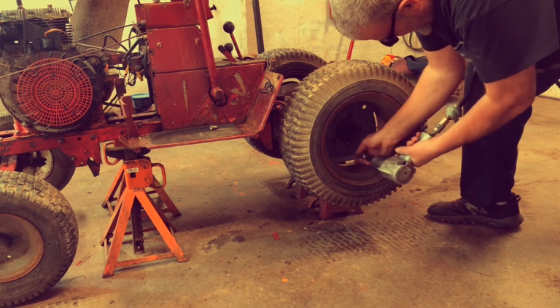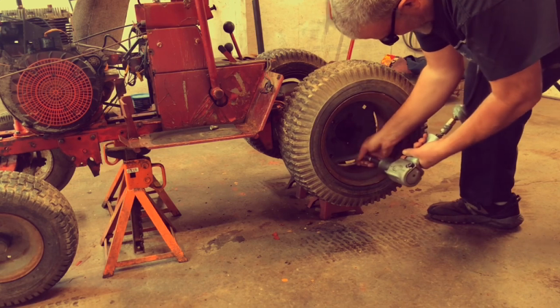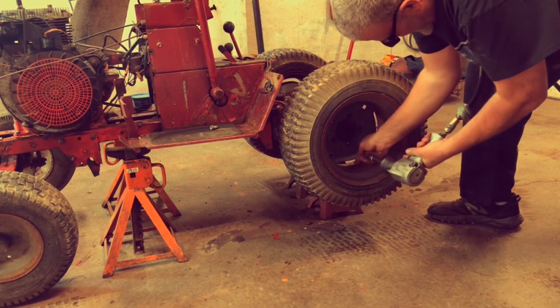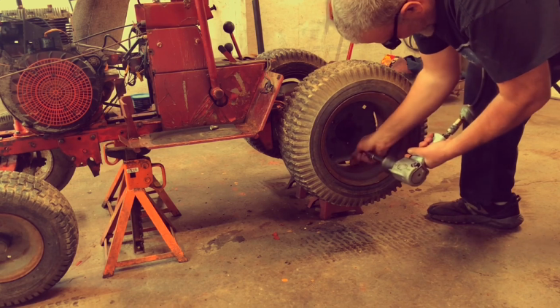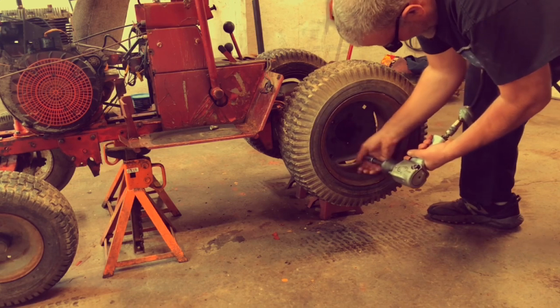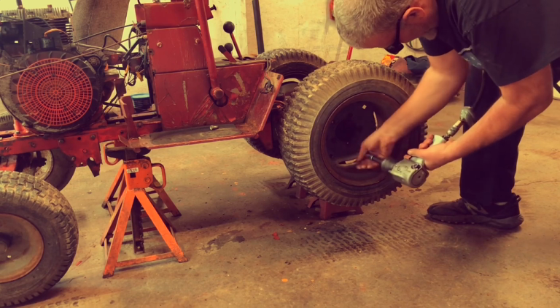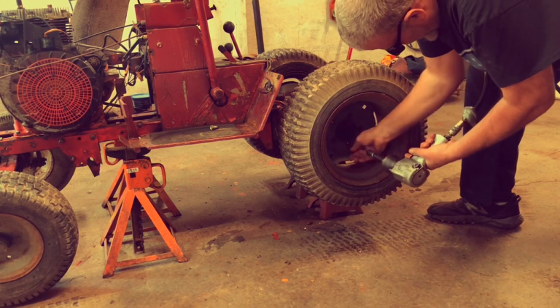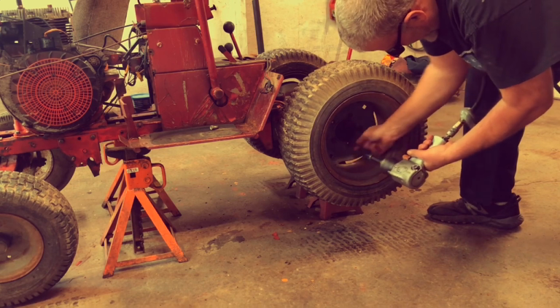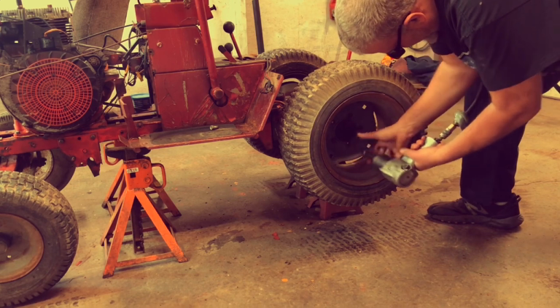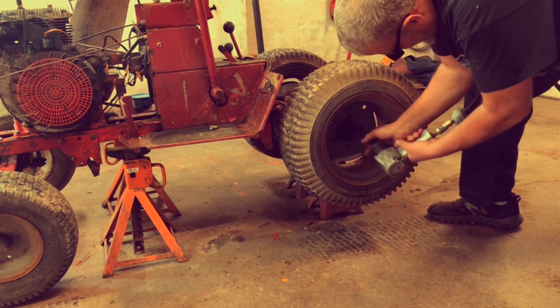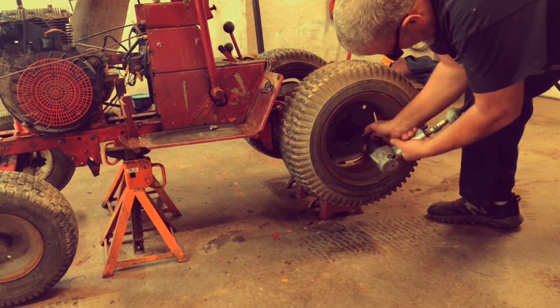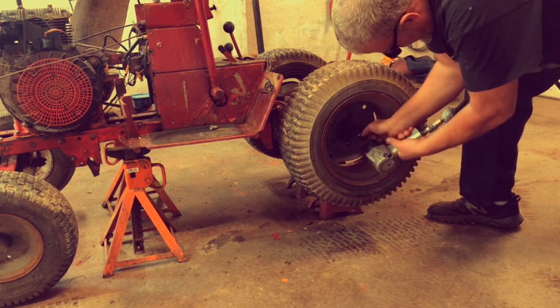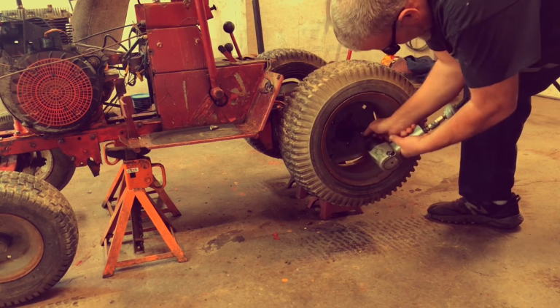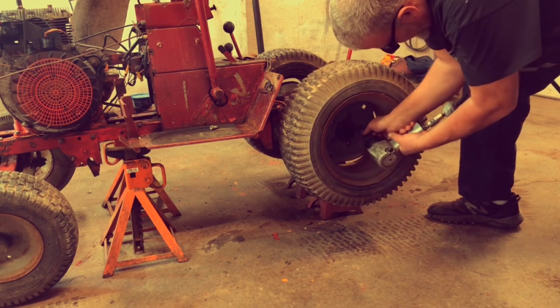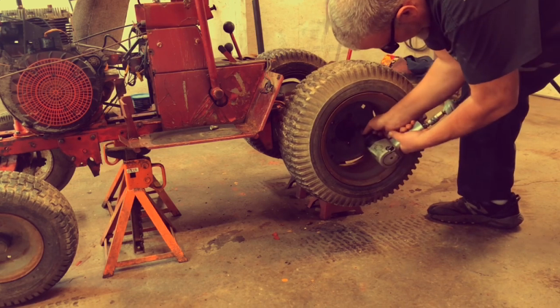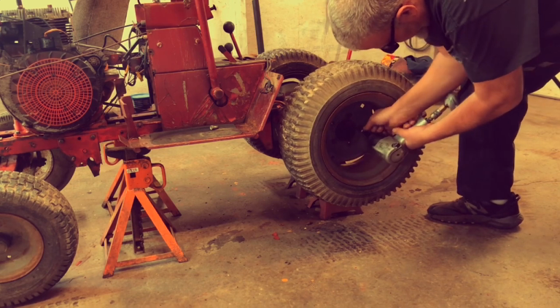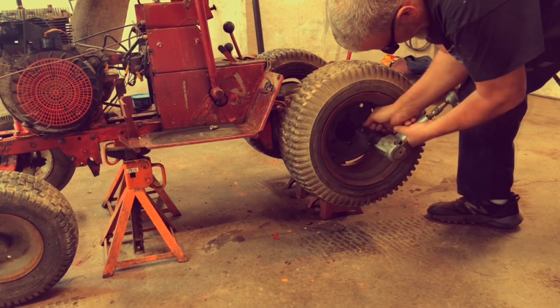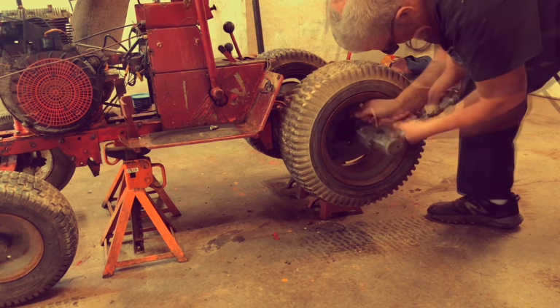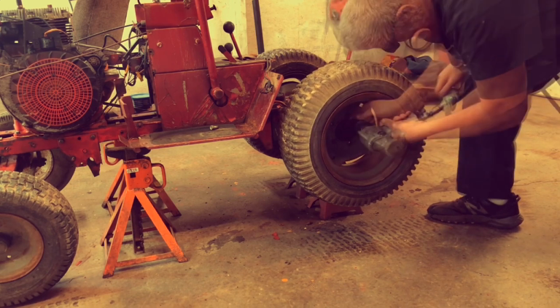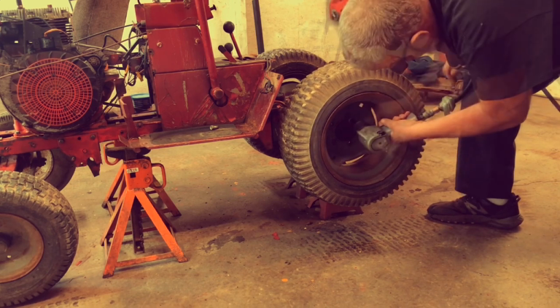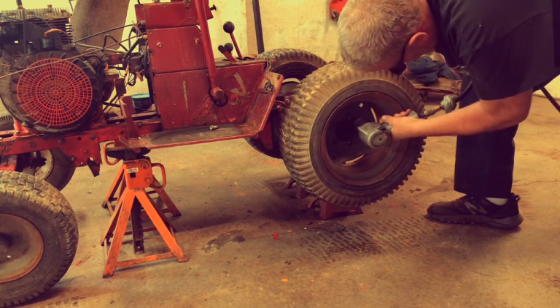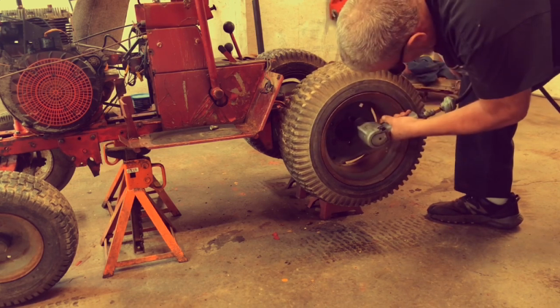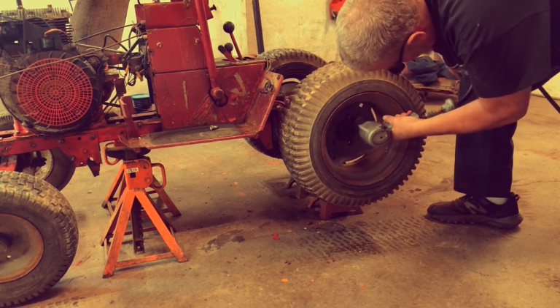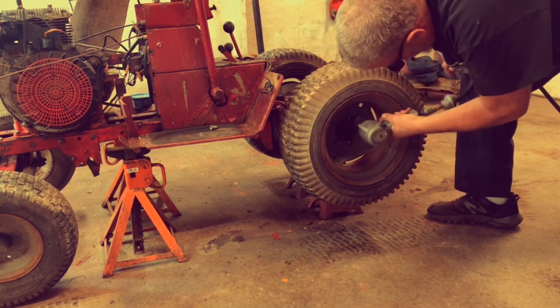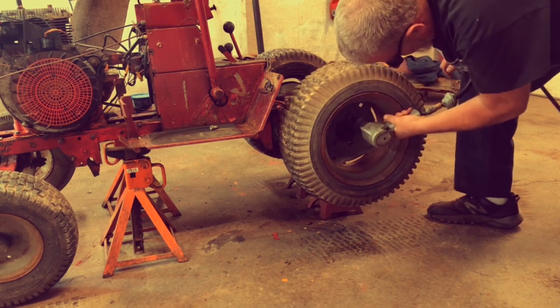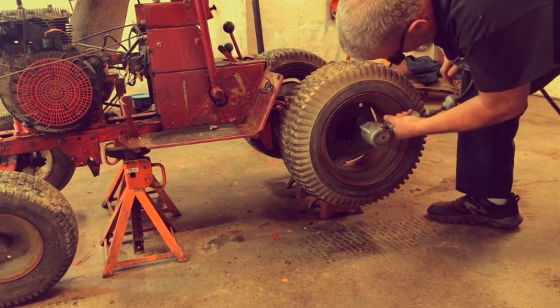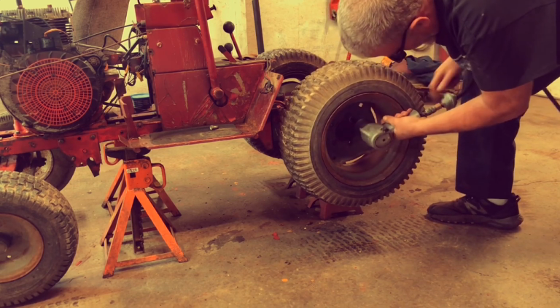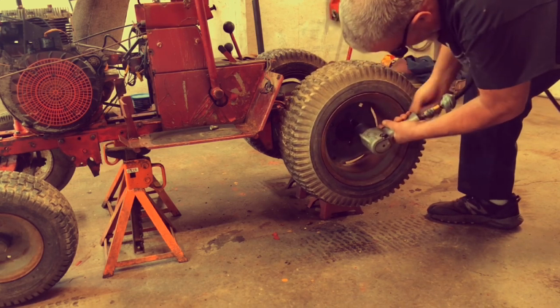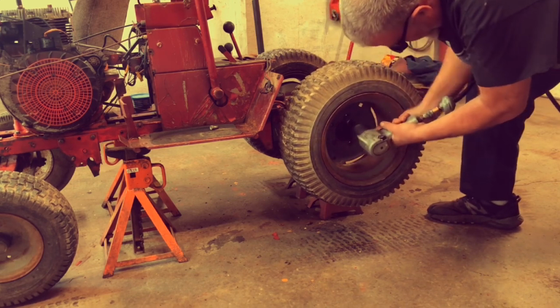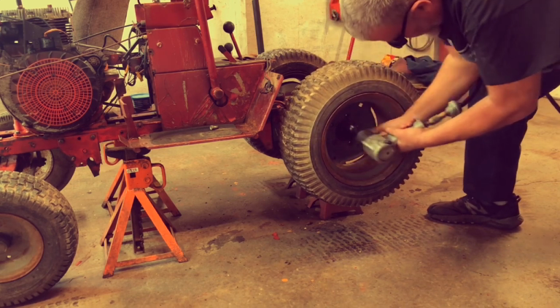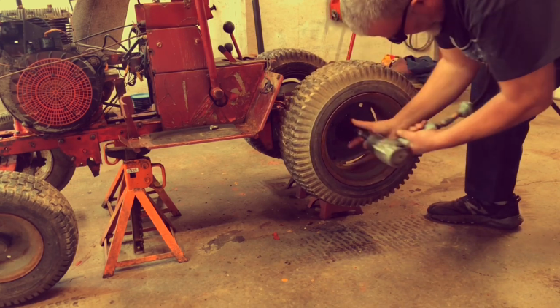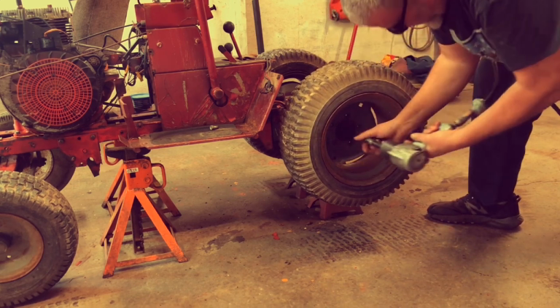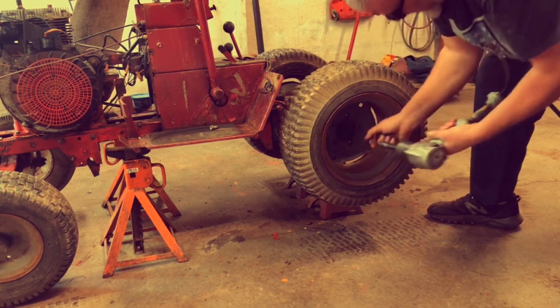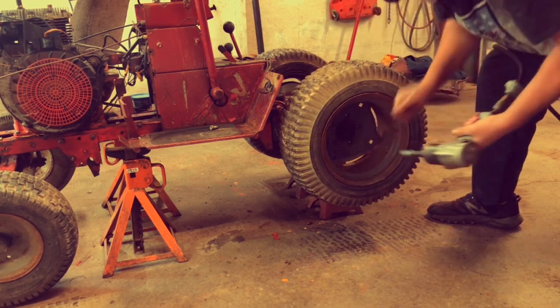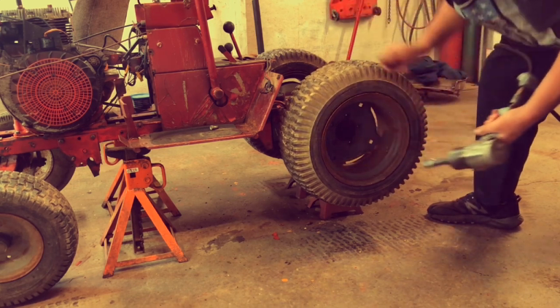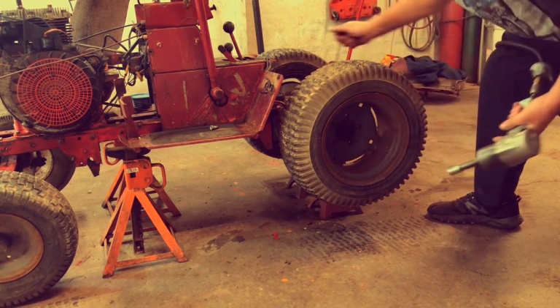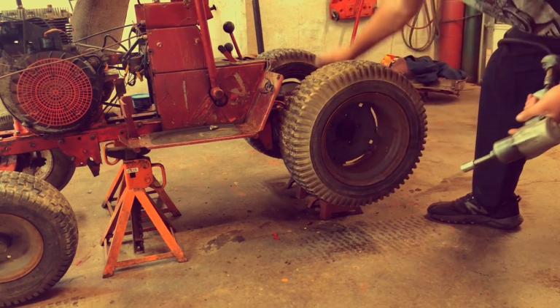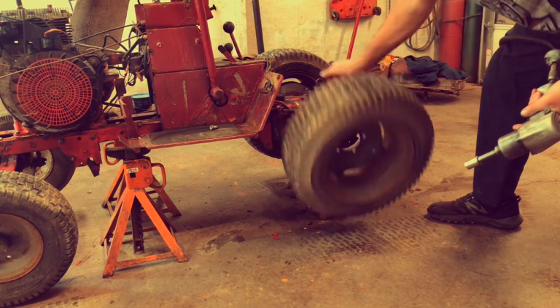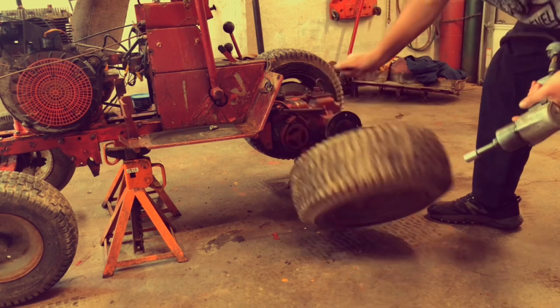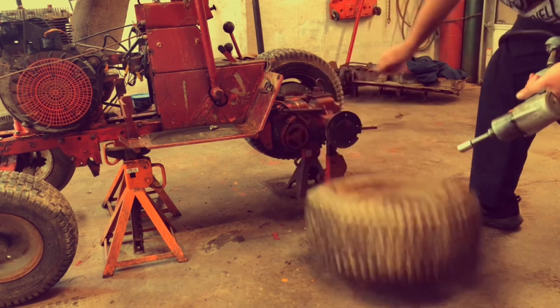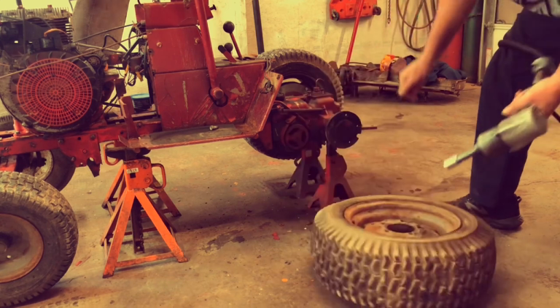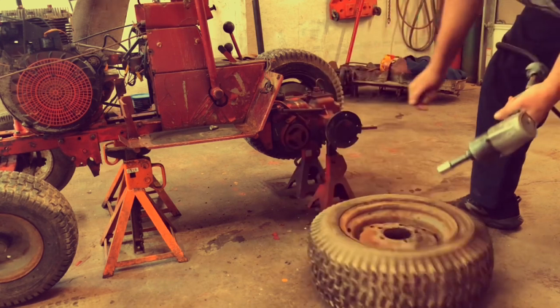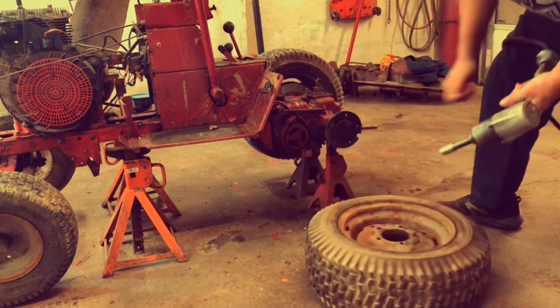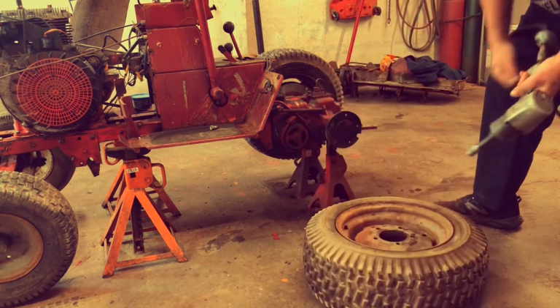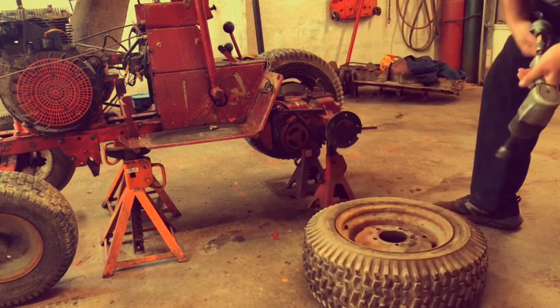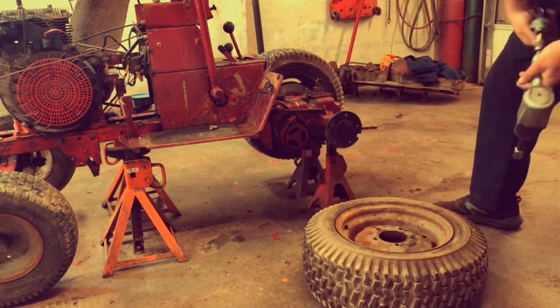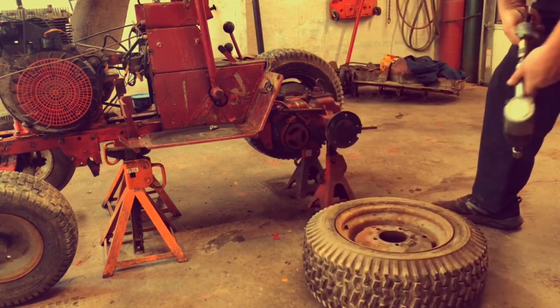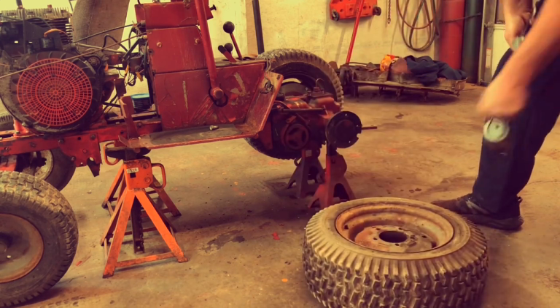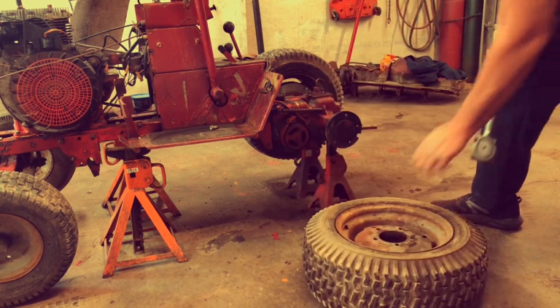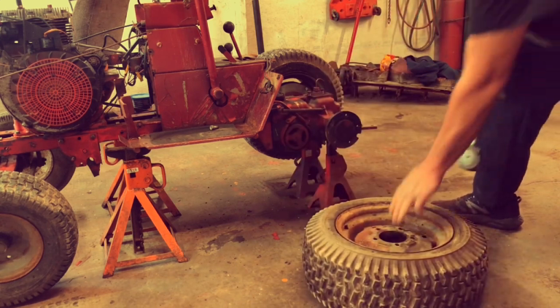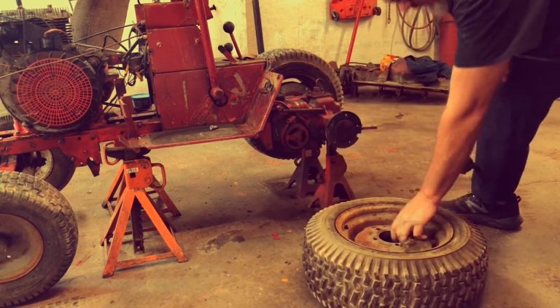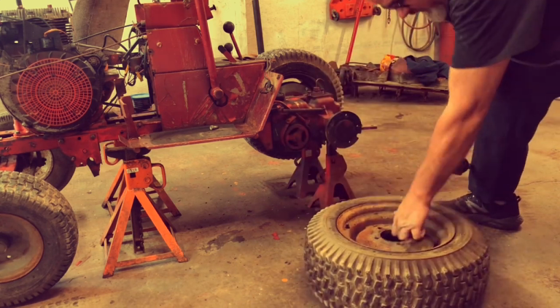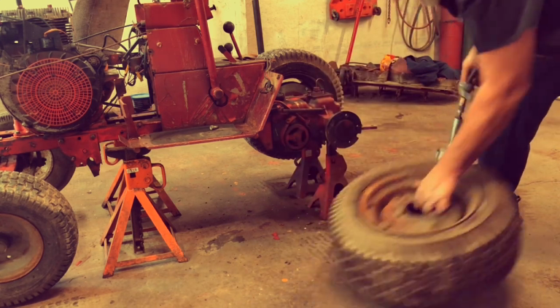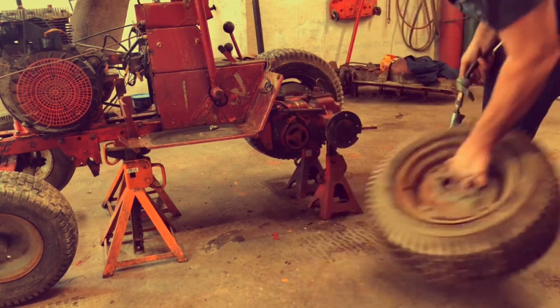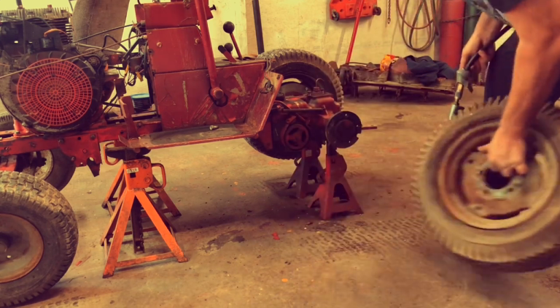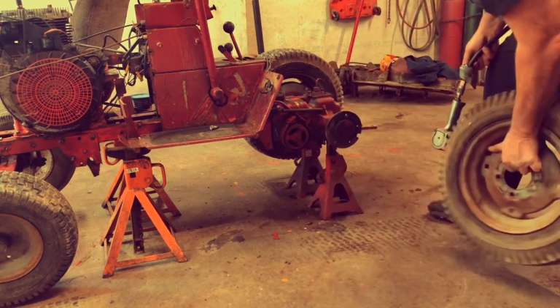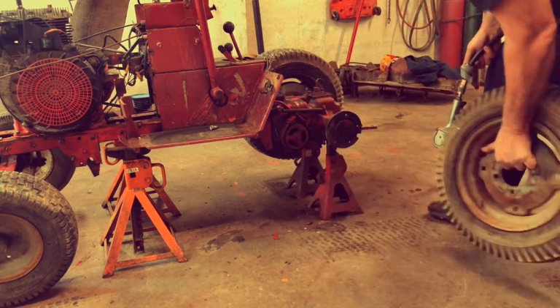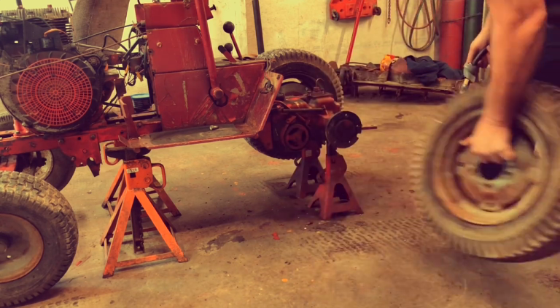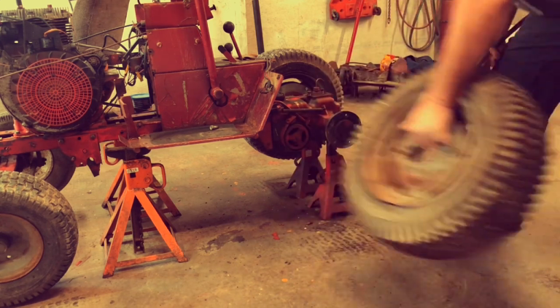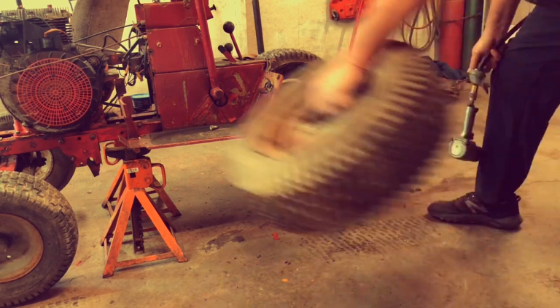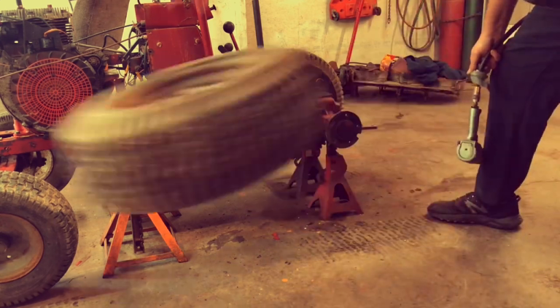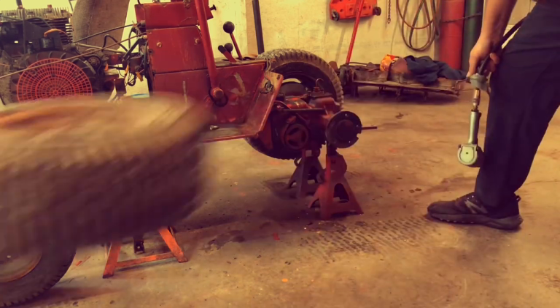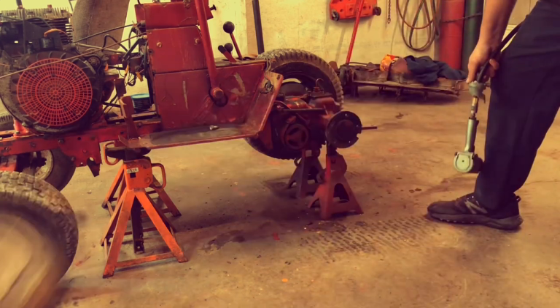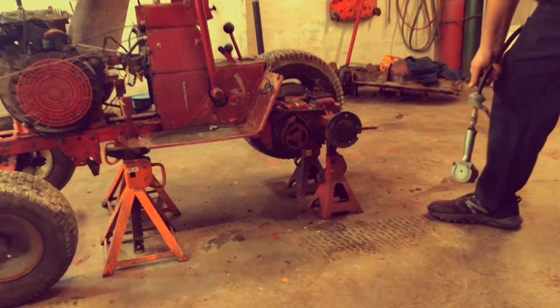Whoever put this motor on here did a pretty good job. I probably shouldn't be doing what I'm doing to it here, but this is why I bought it.